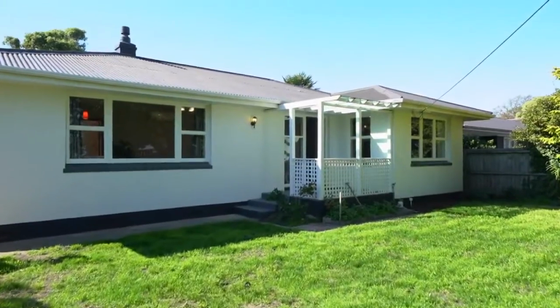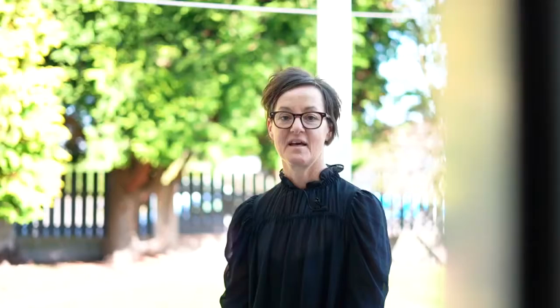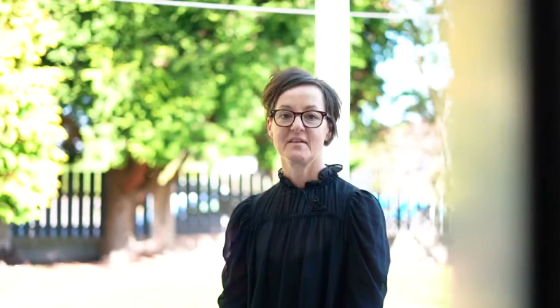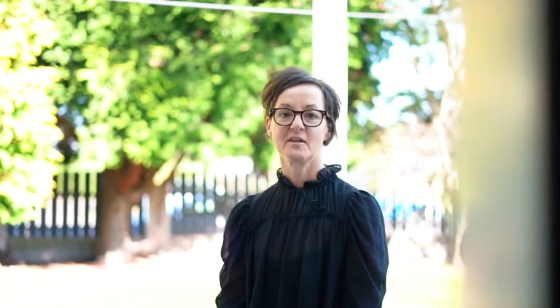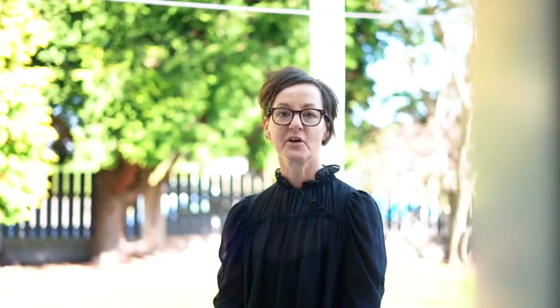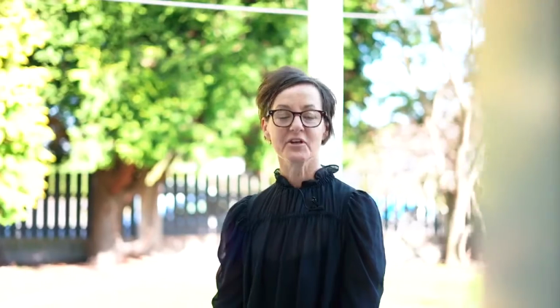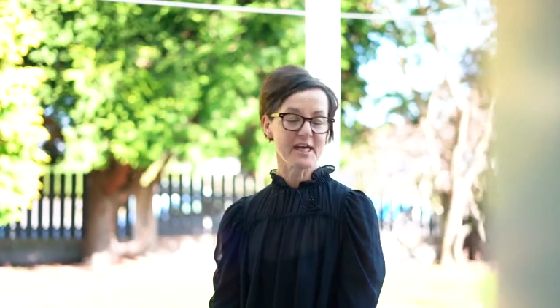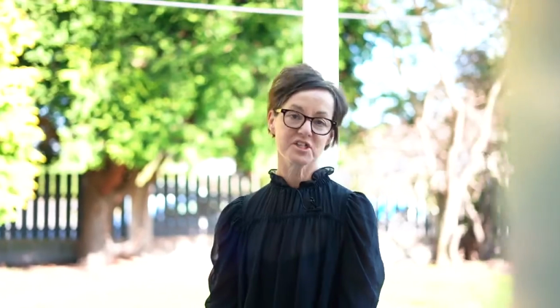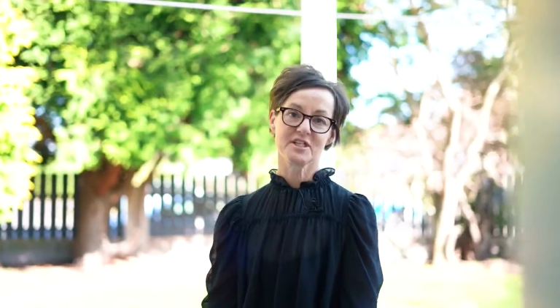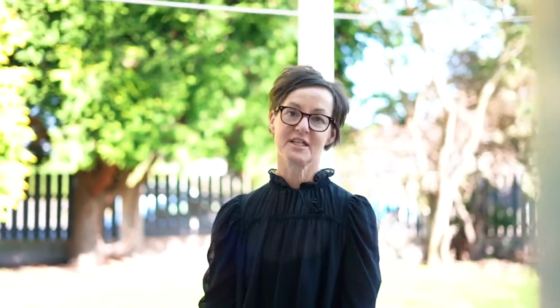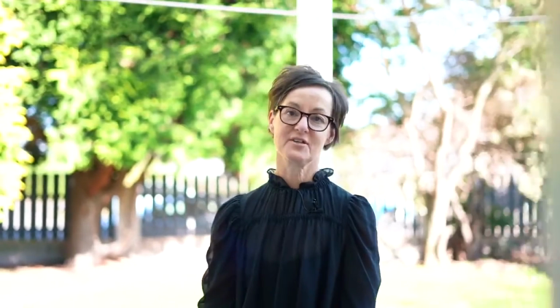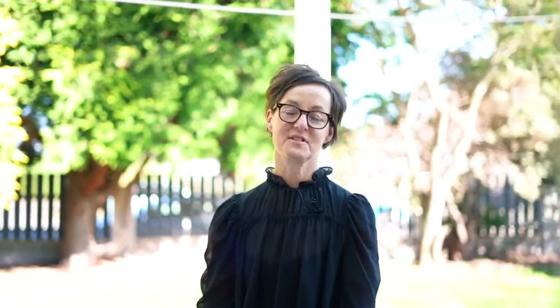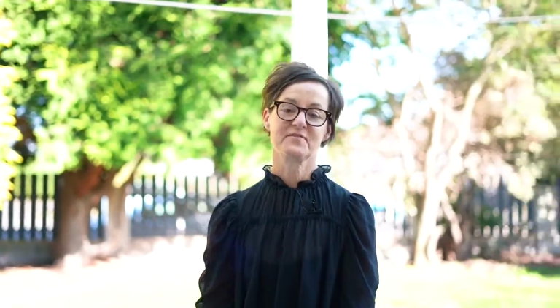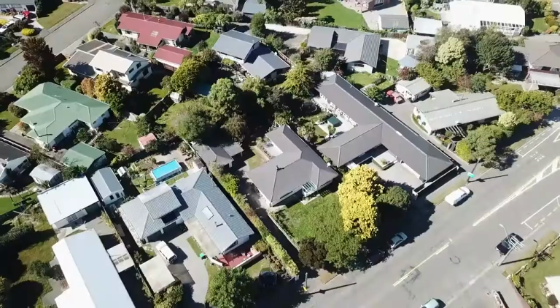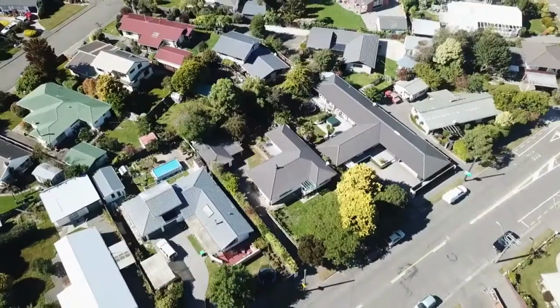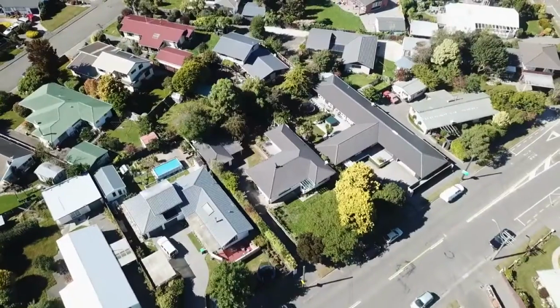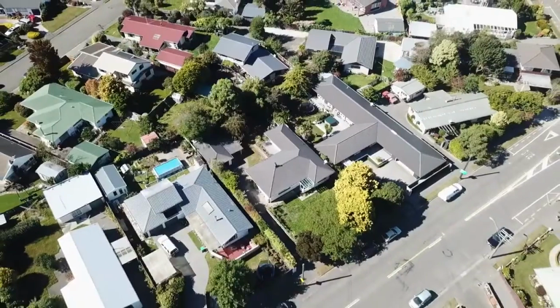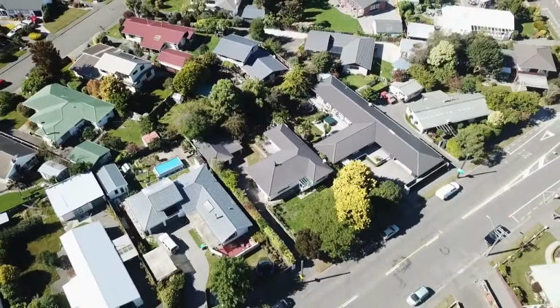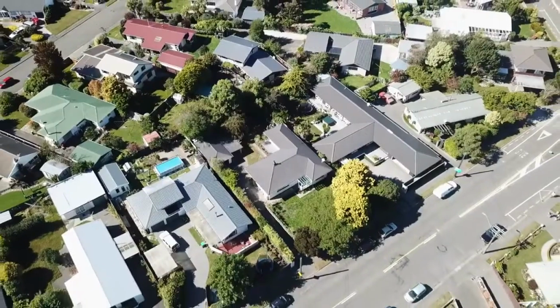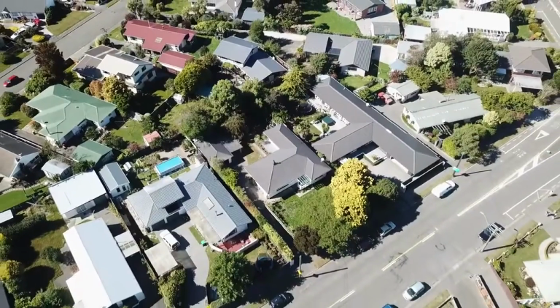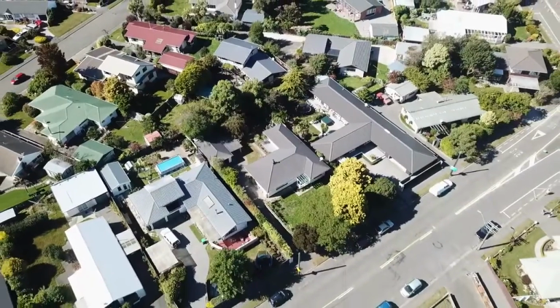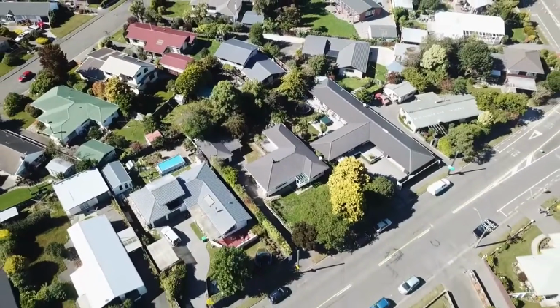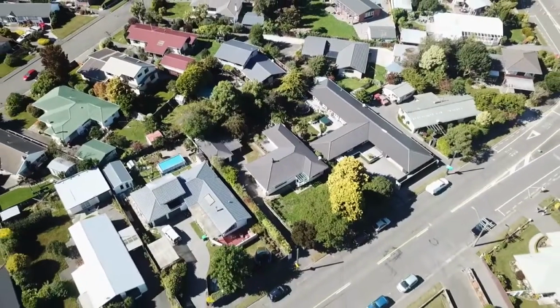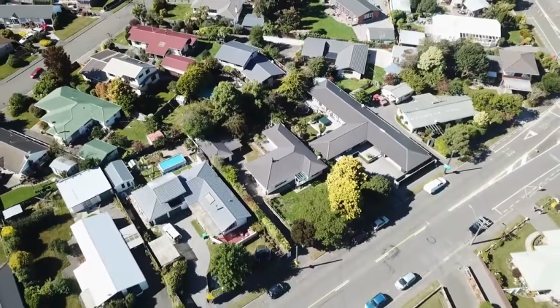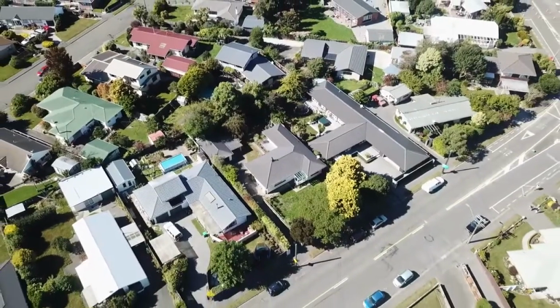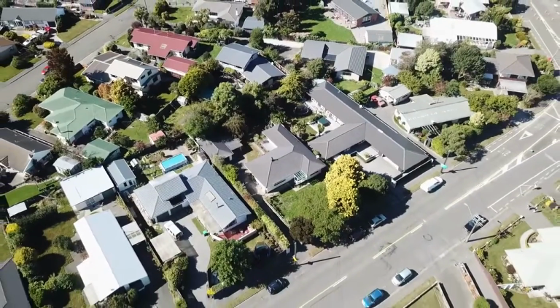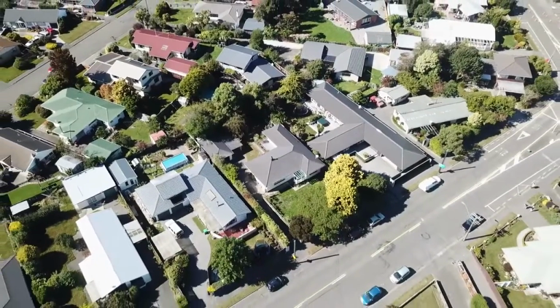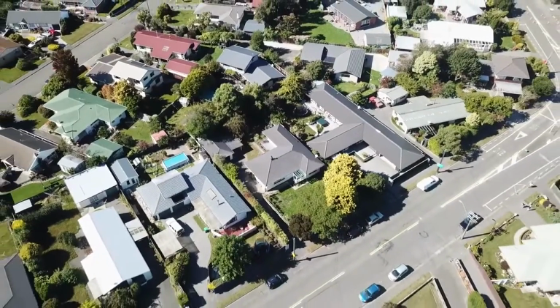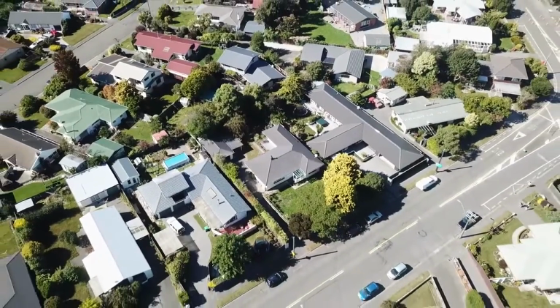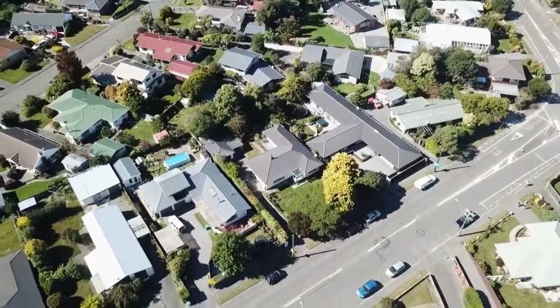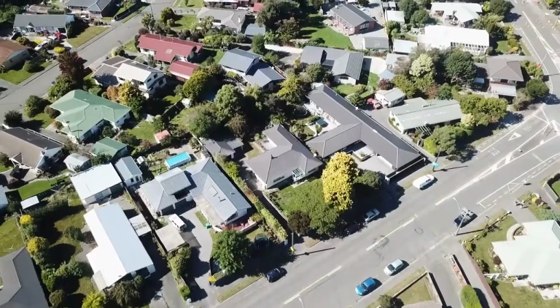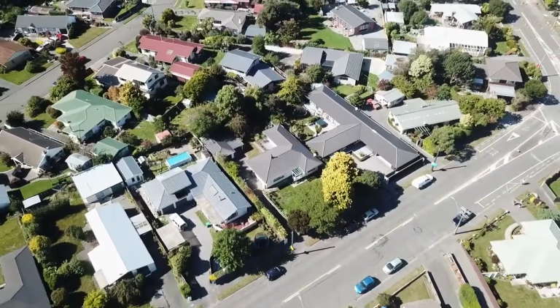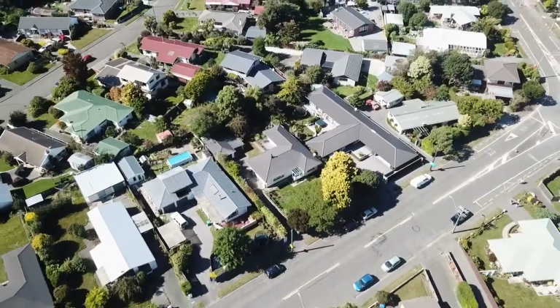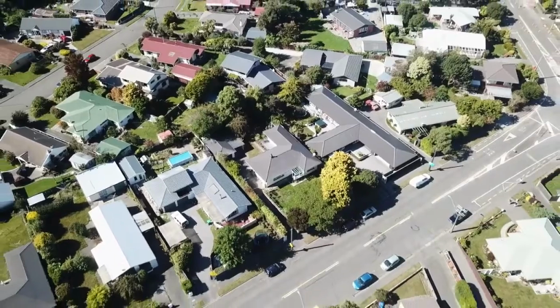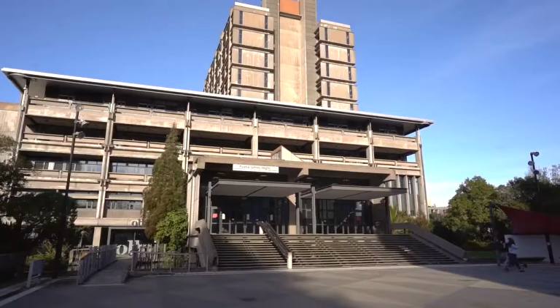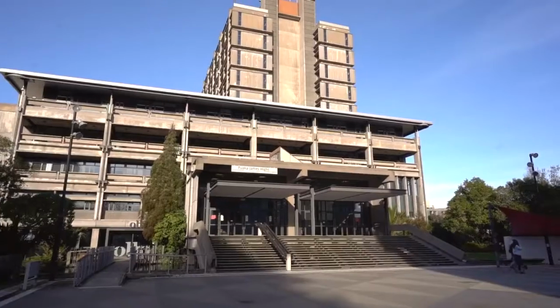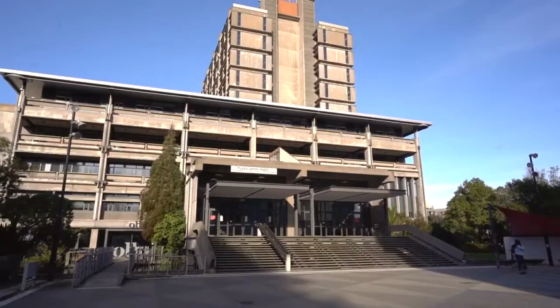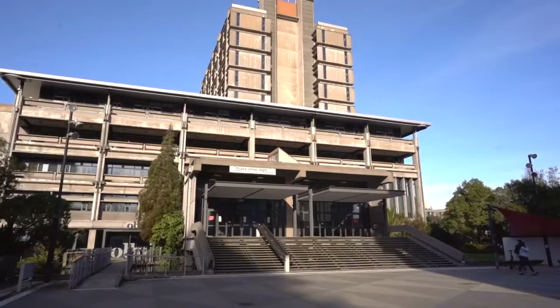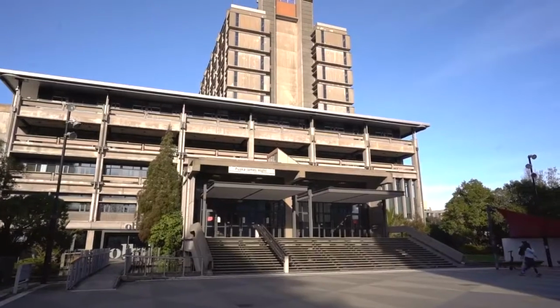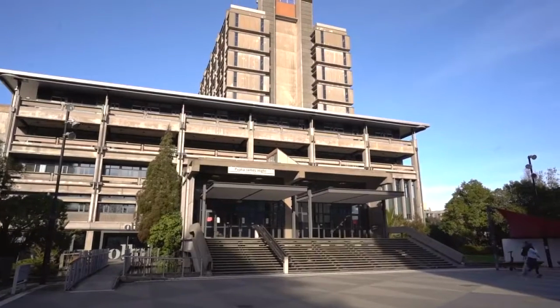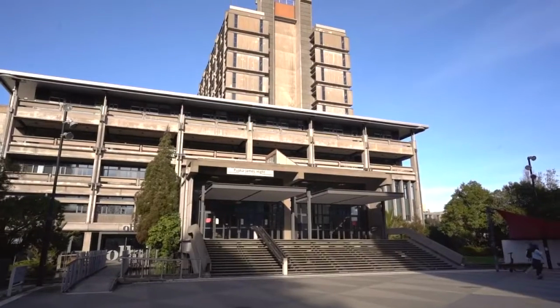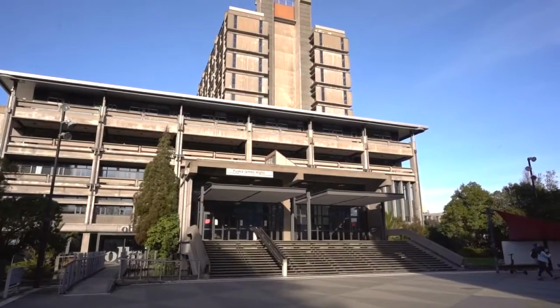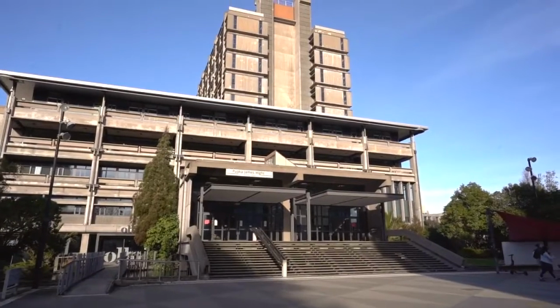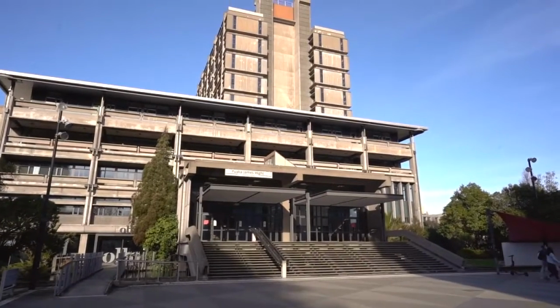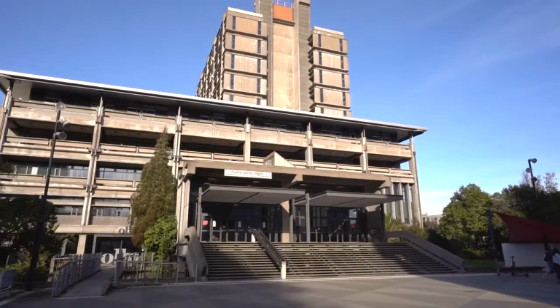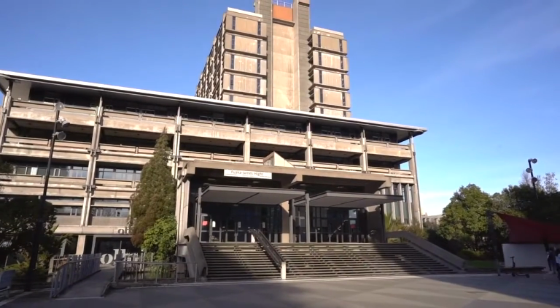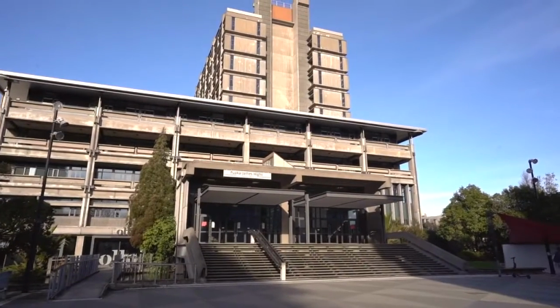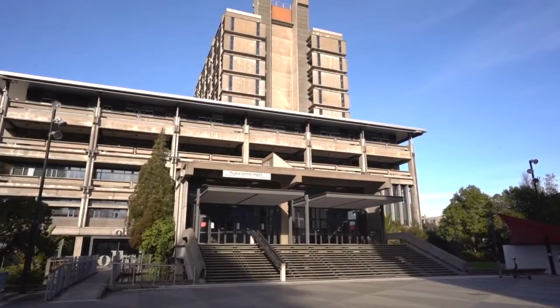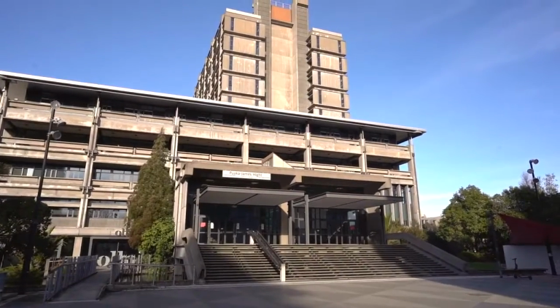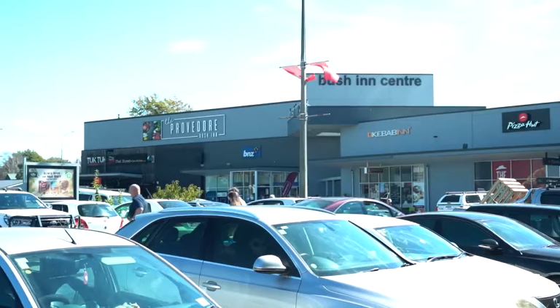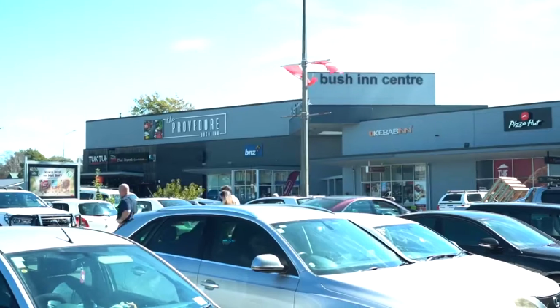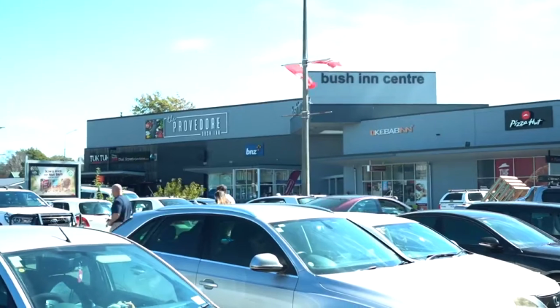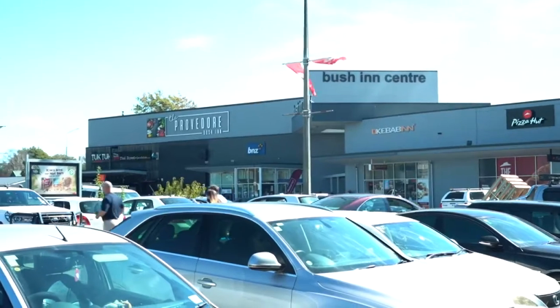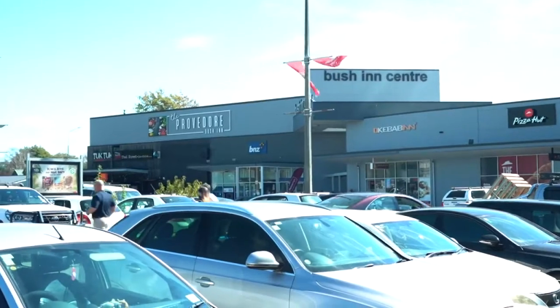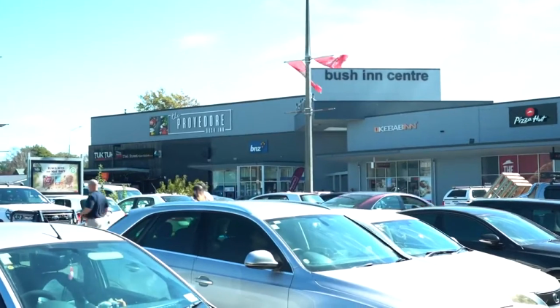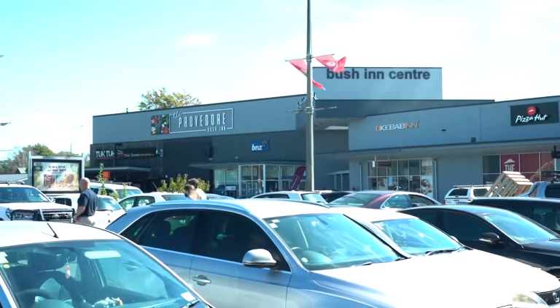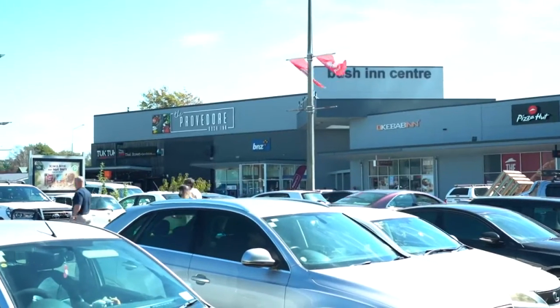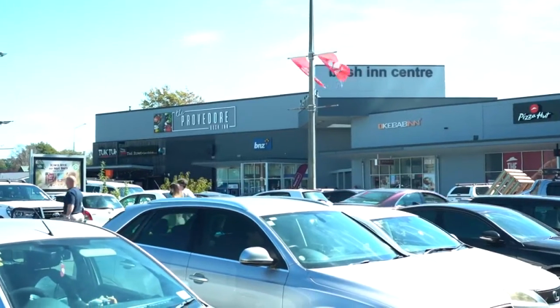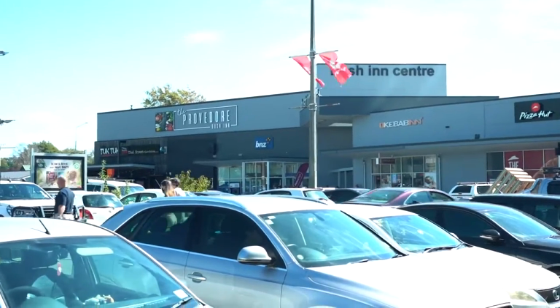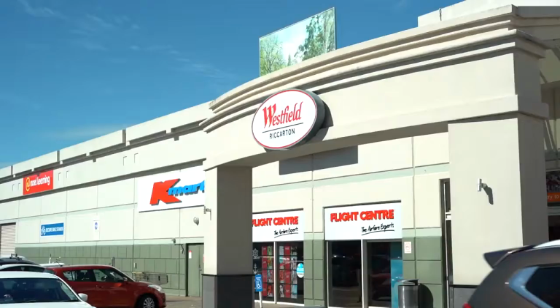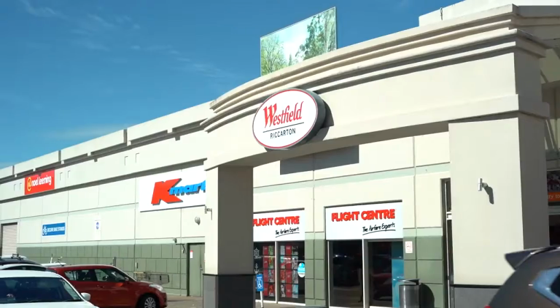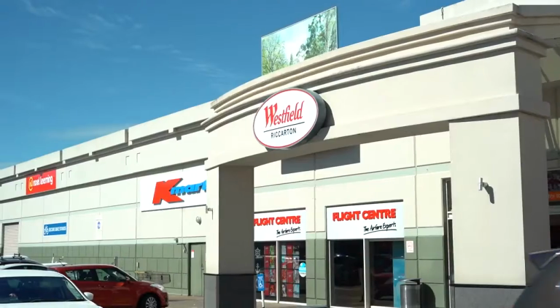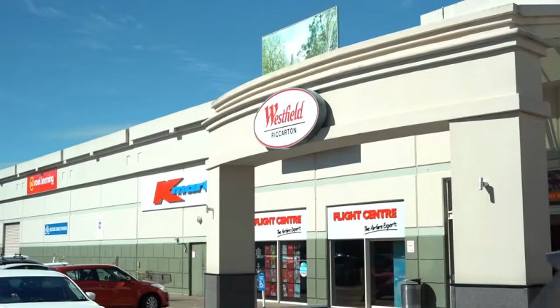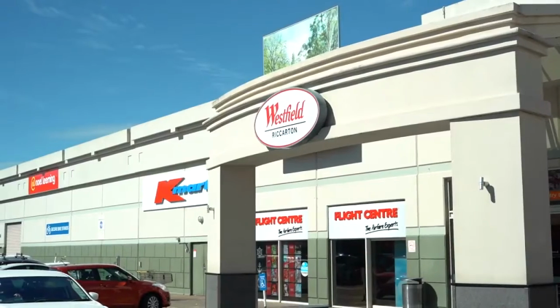The location here is fantastic. It's just a short drive to the university and local amenities including Bushin and Riccarton Mall.